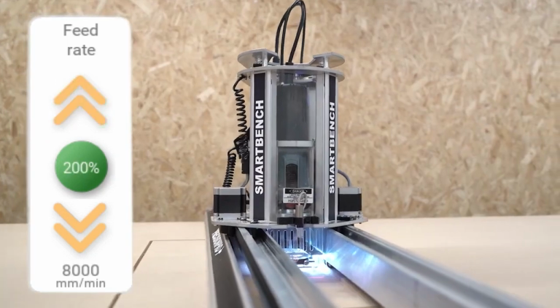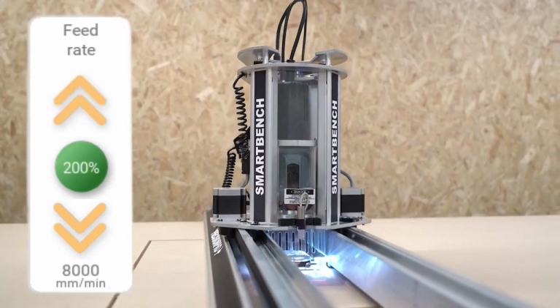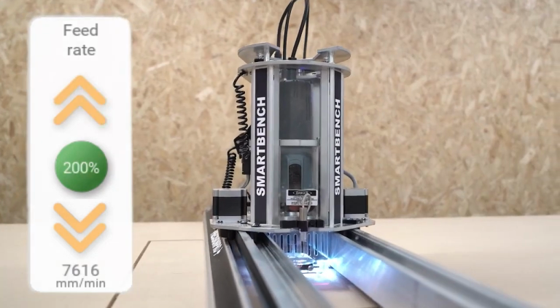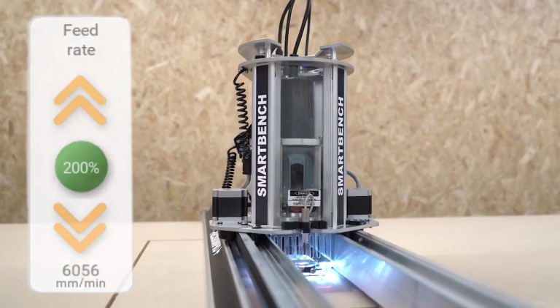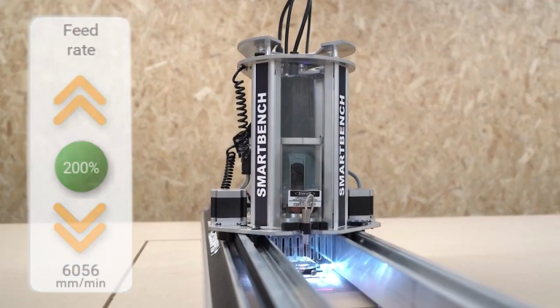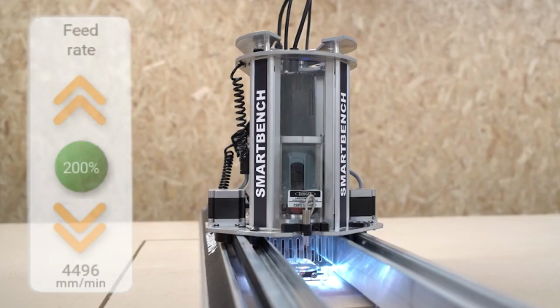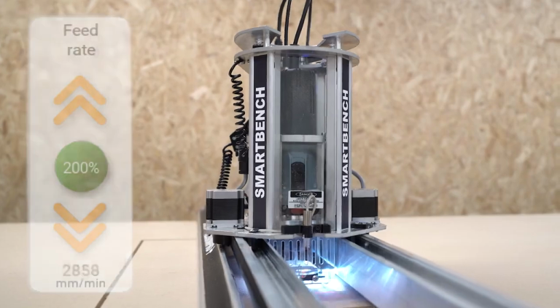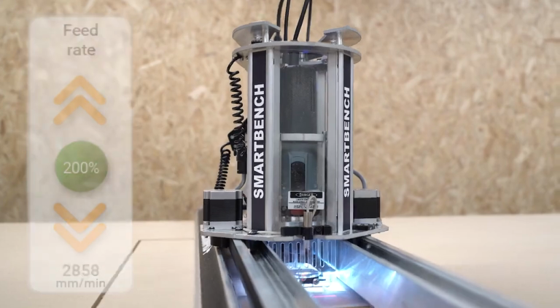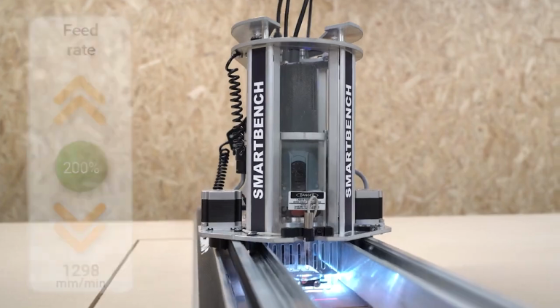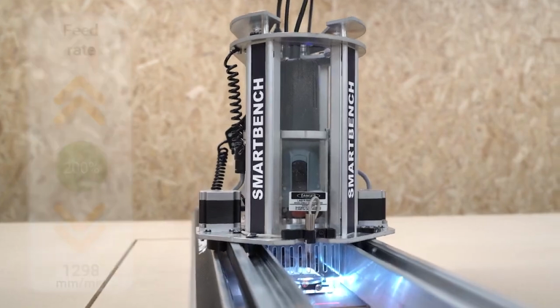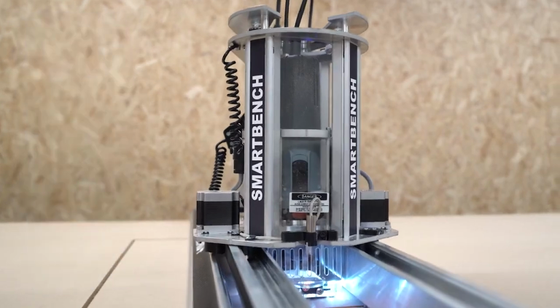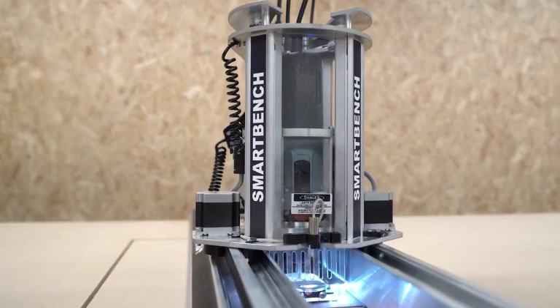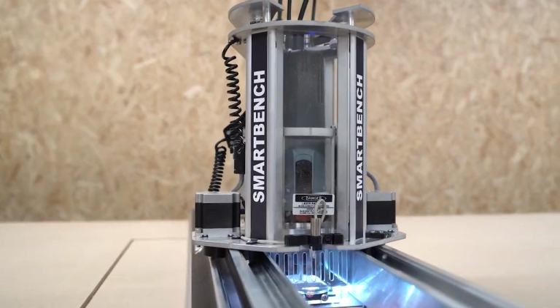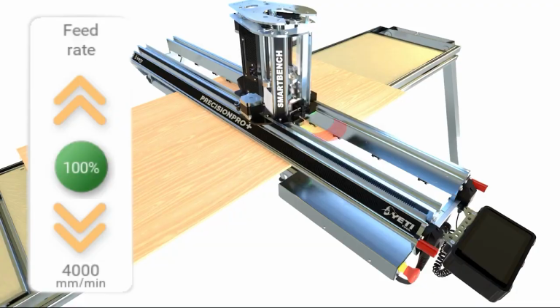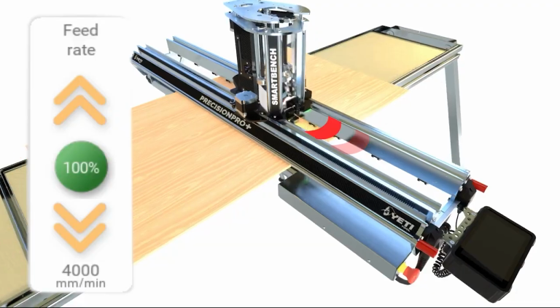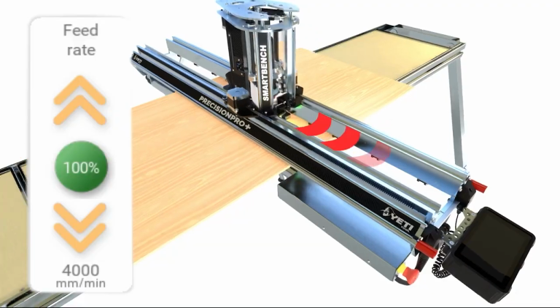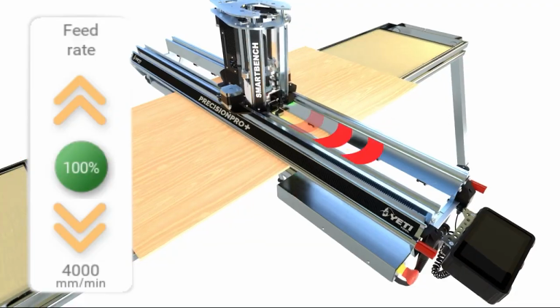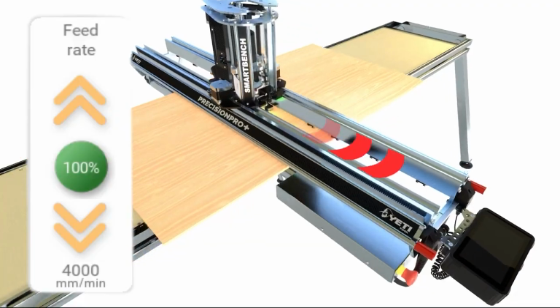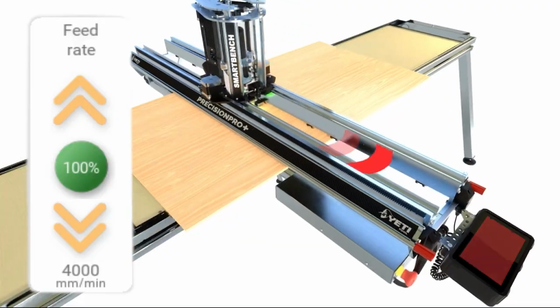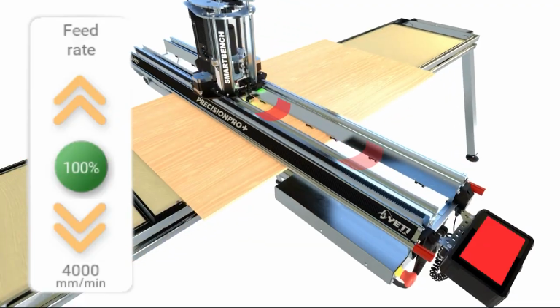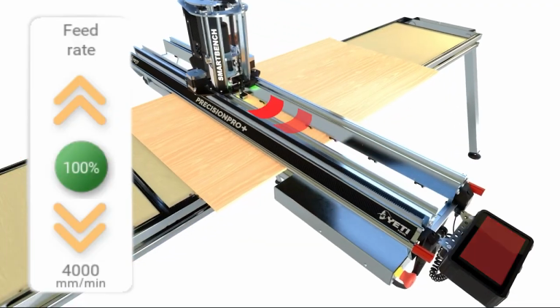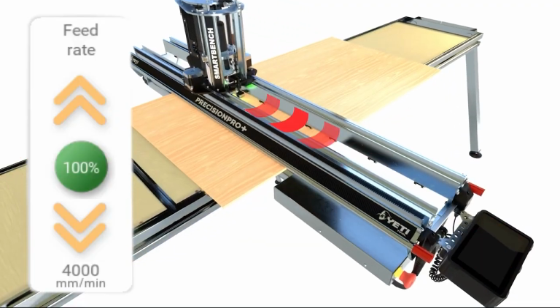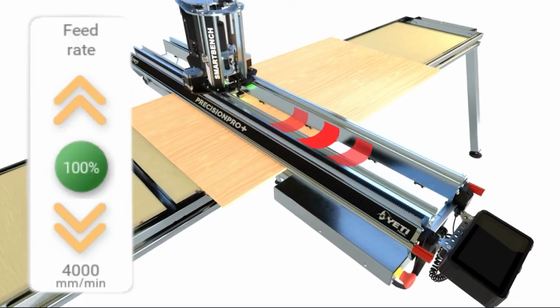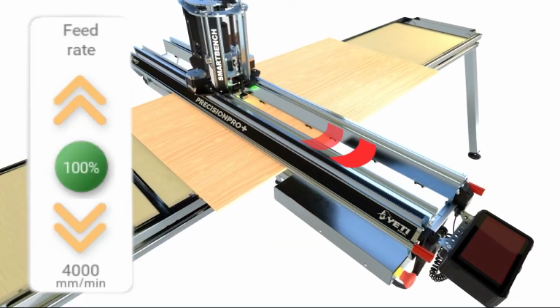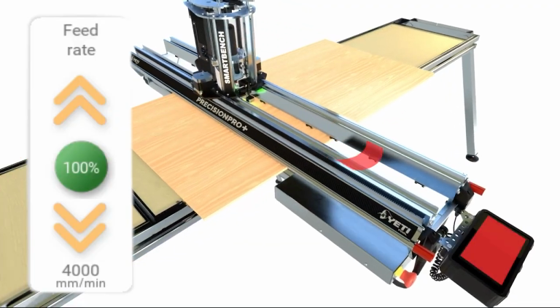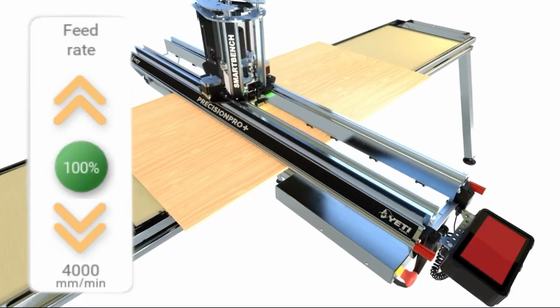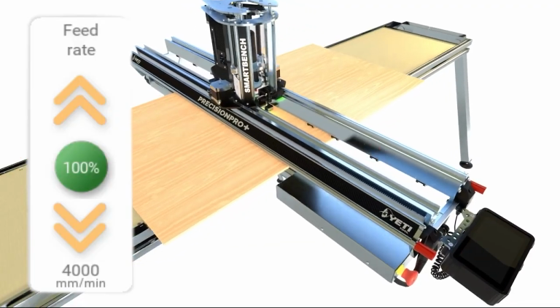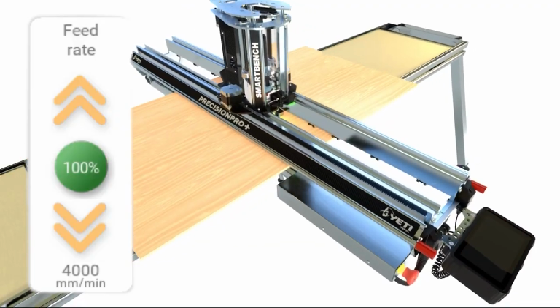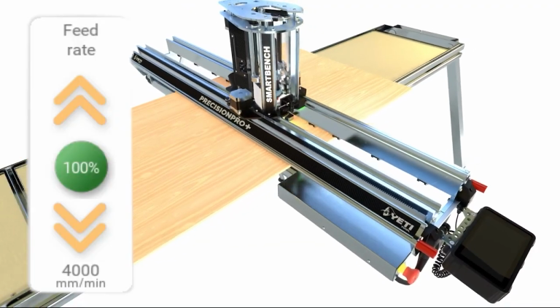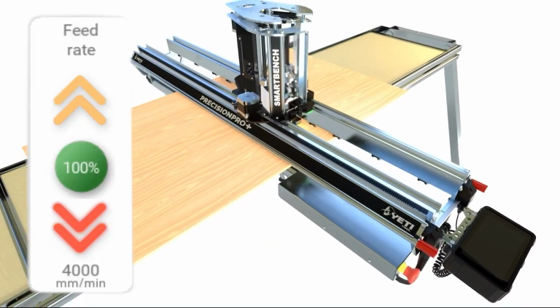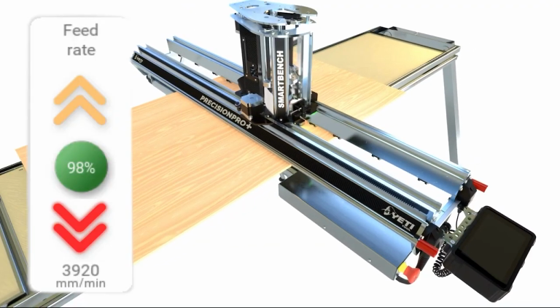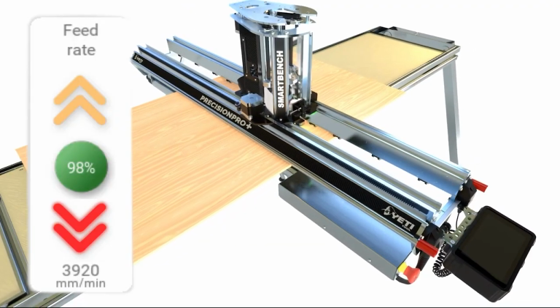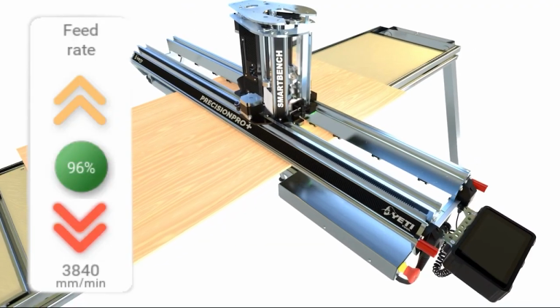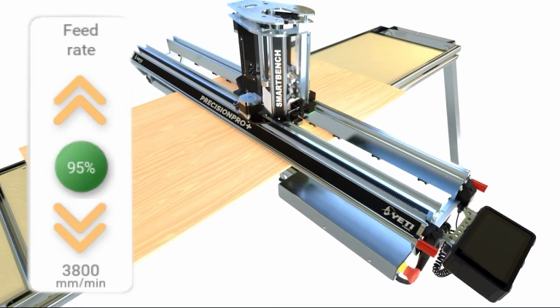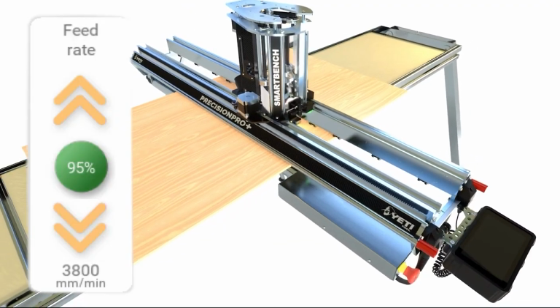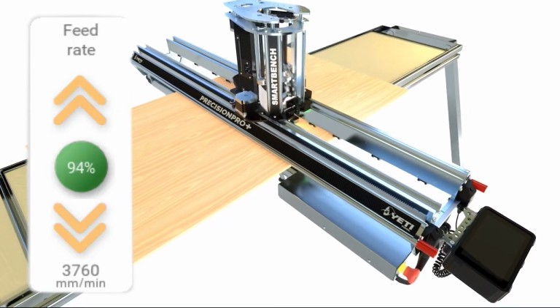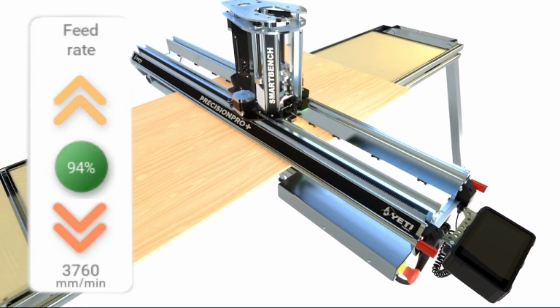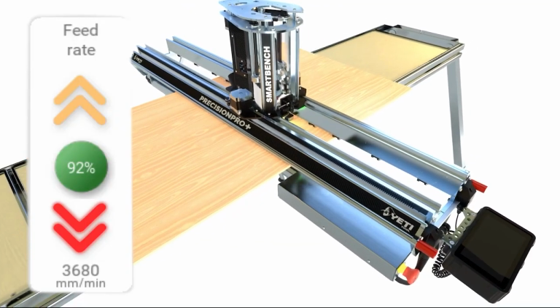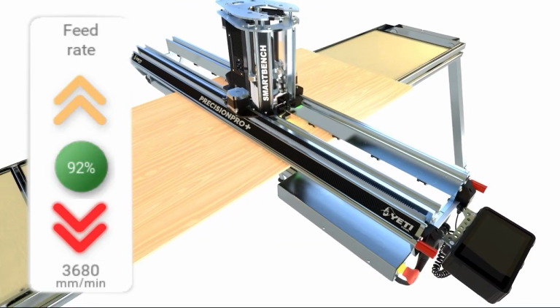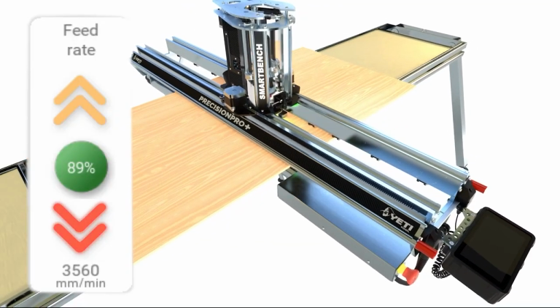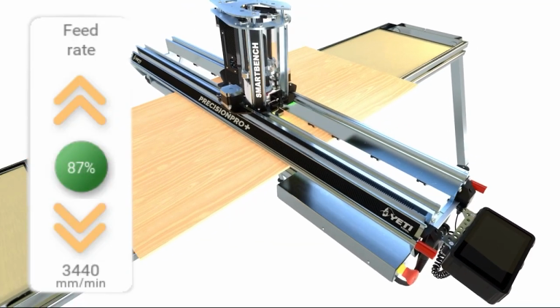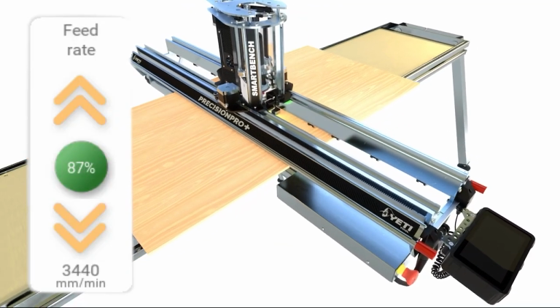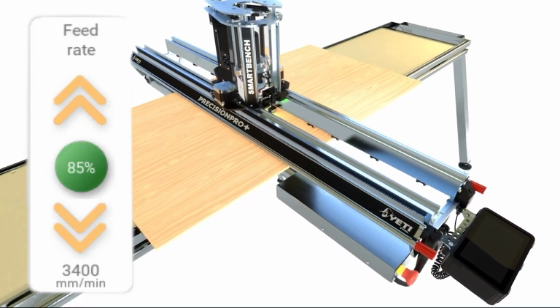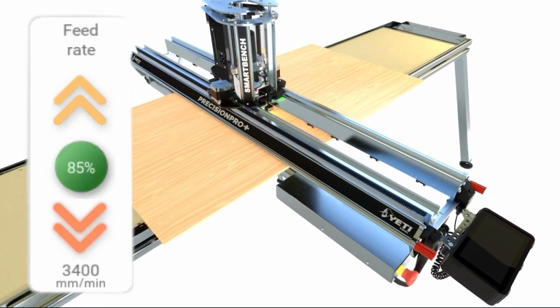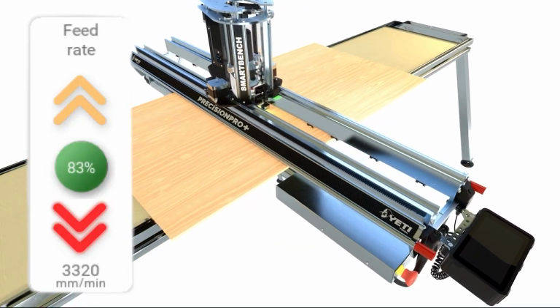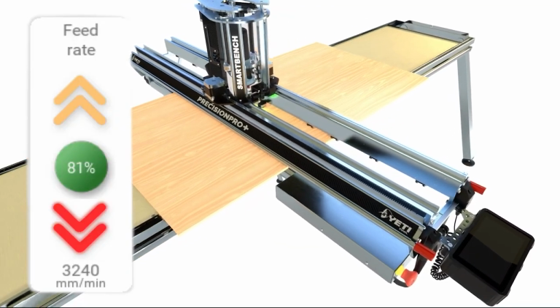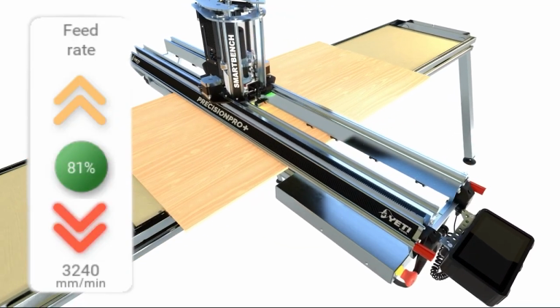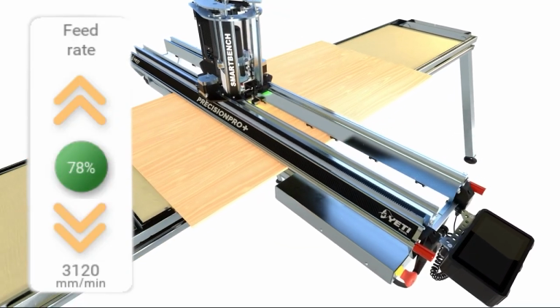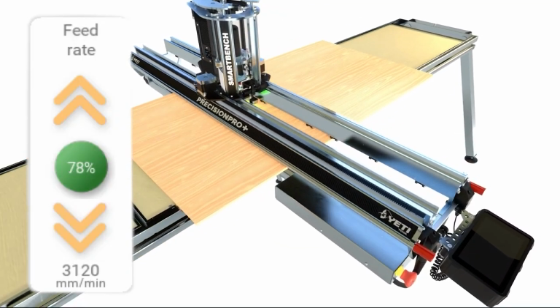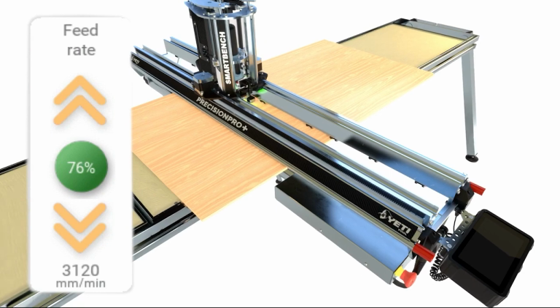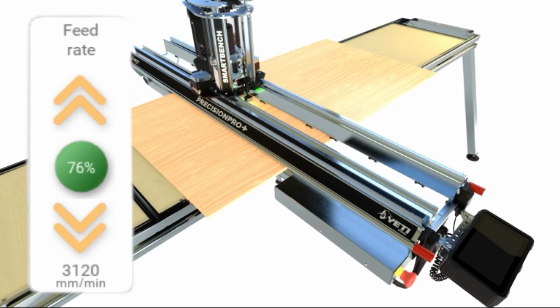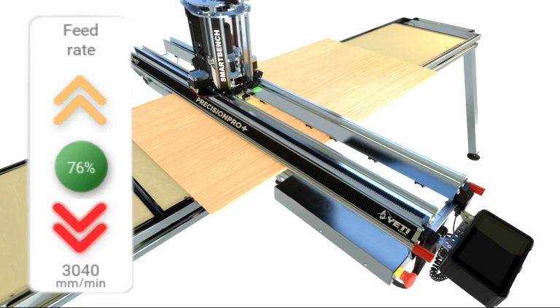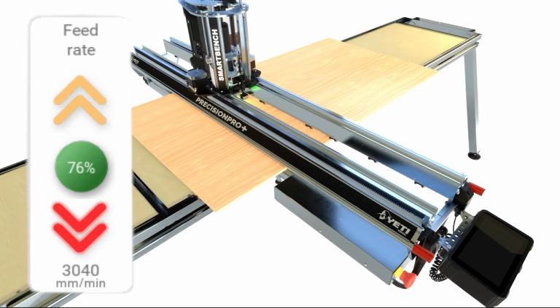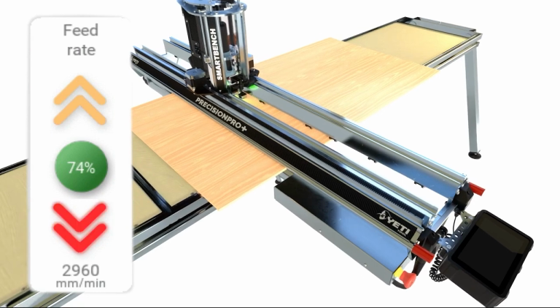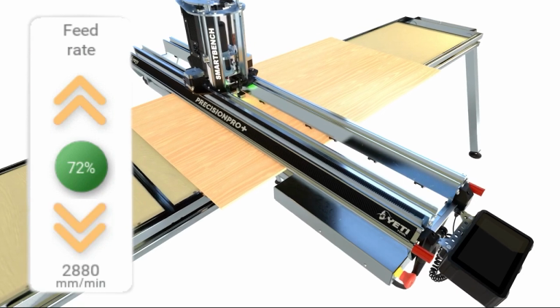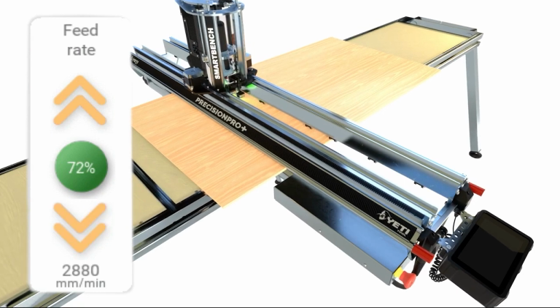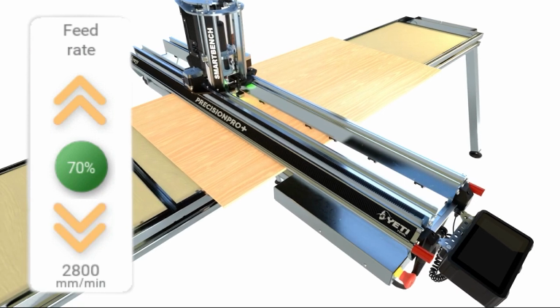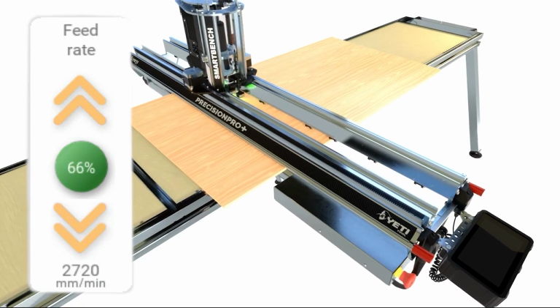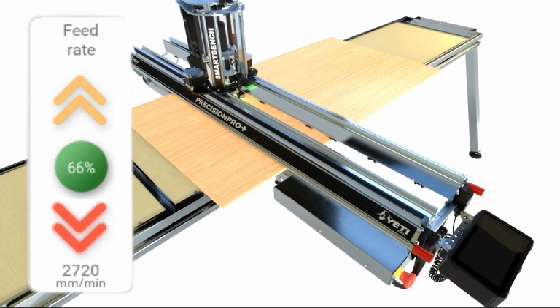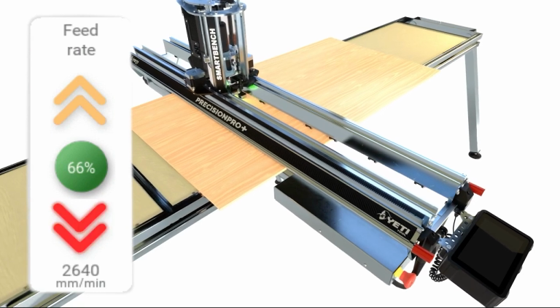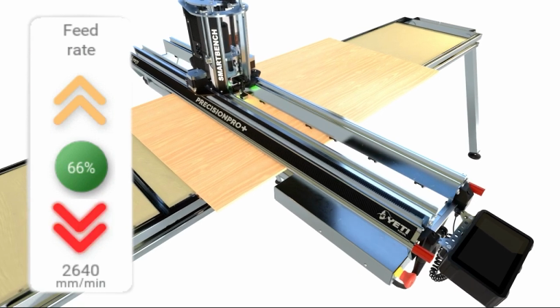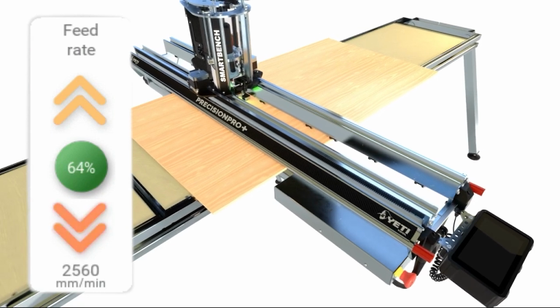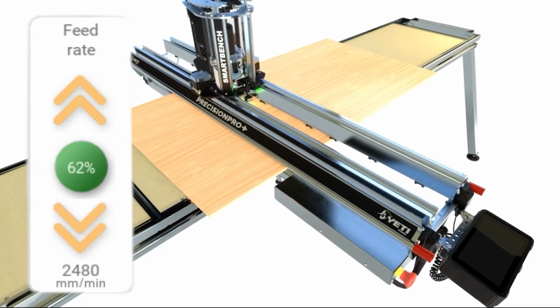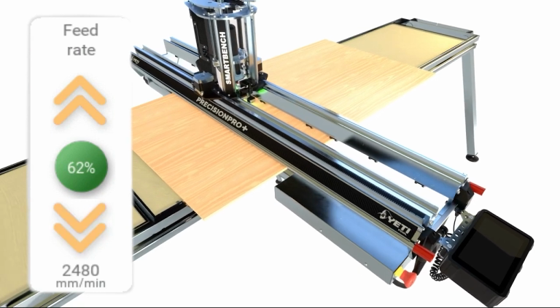And if it's under too much load, the Pro Plus will immediately slow down. It will protect your cut and your machine.